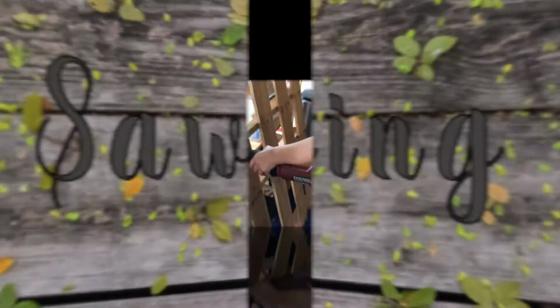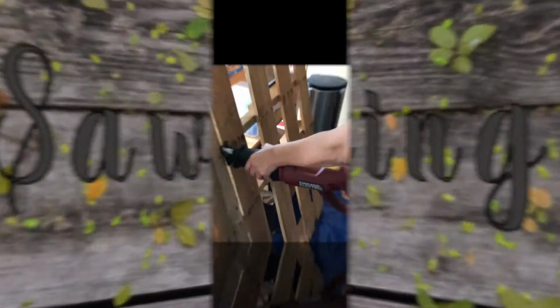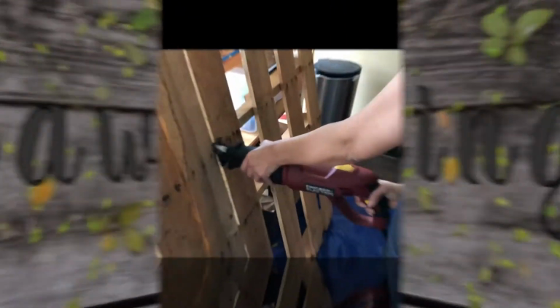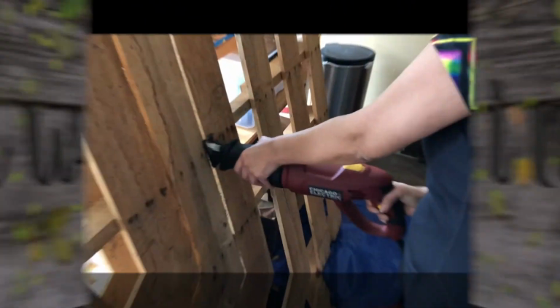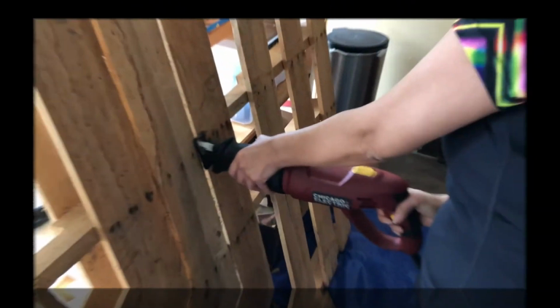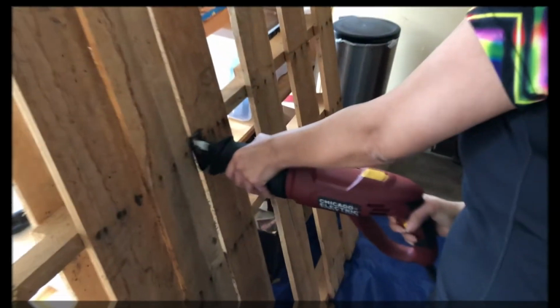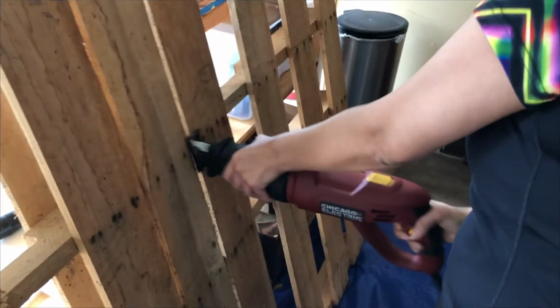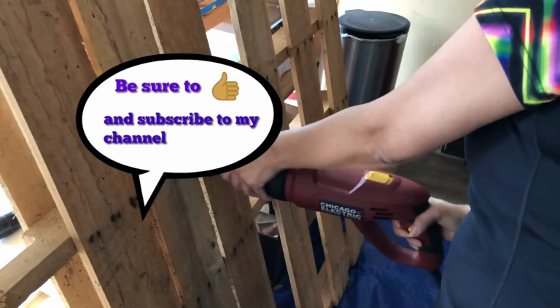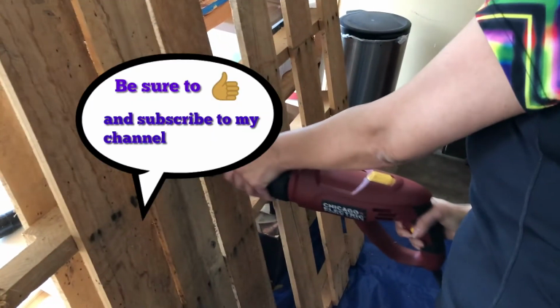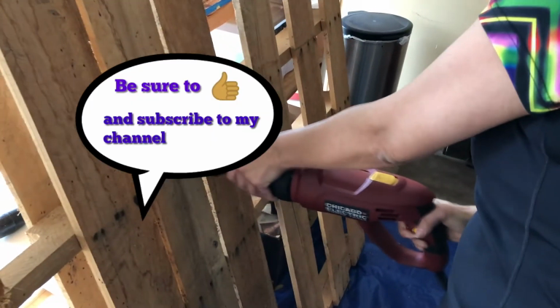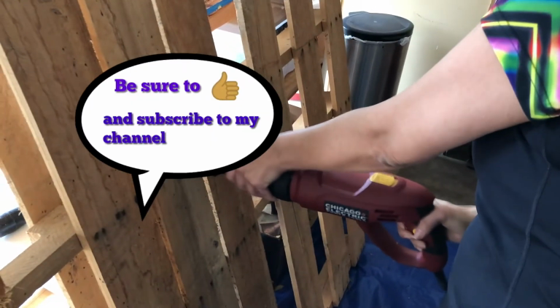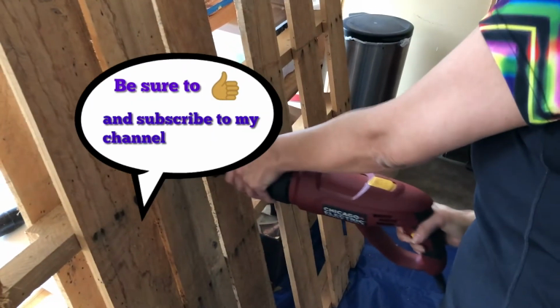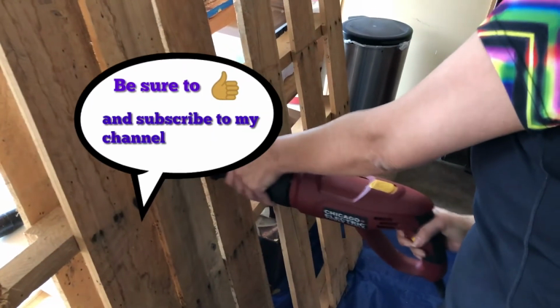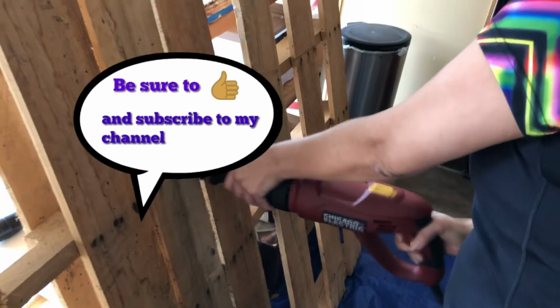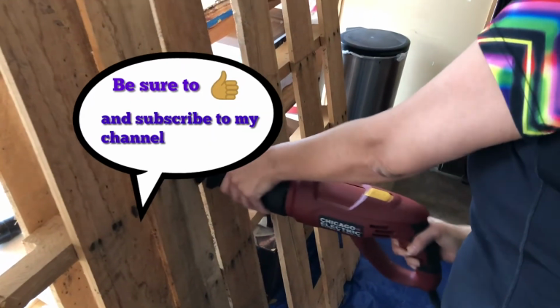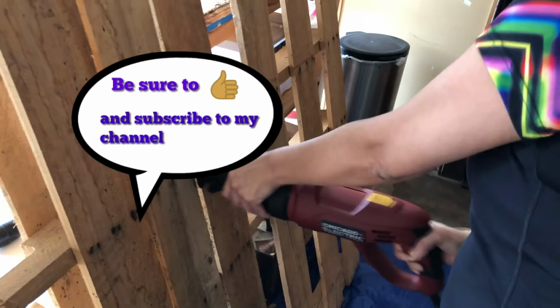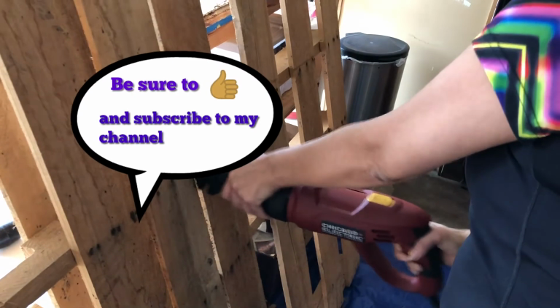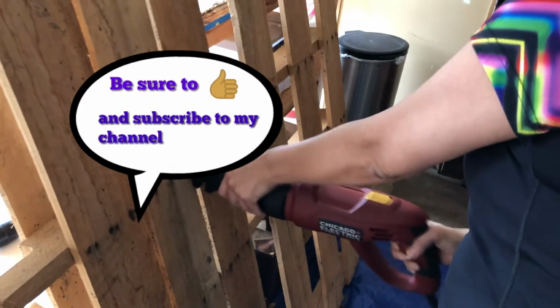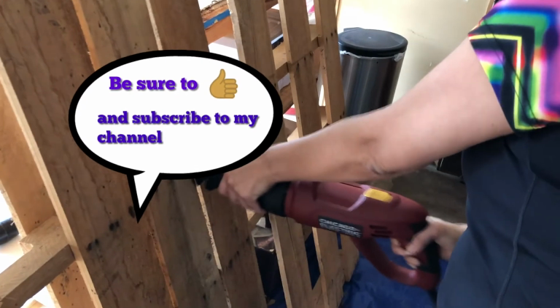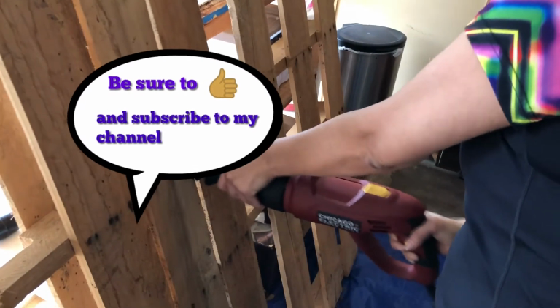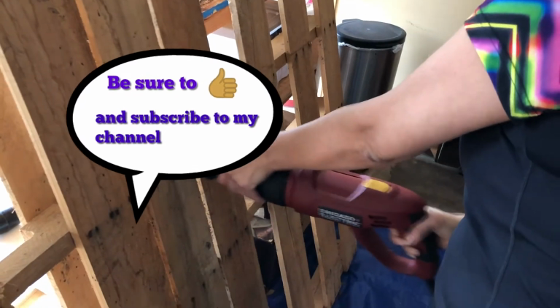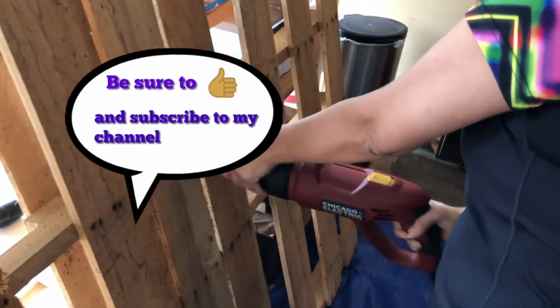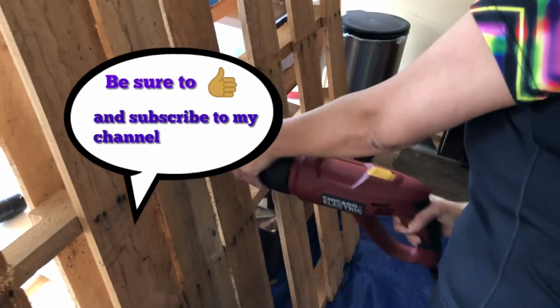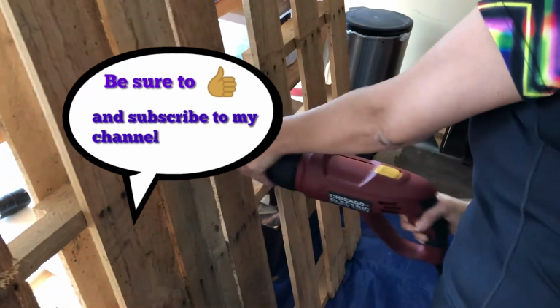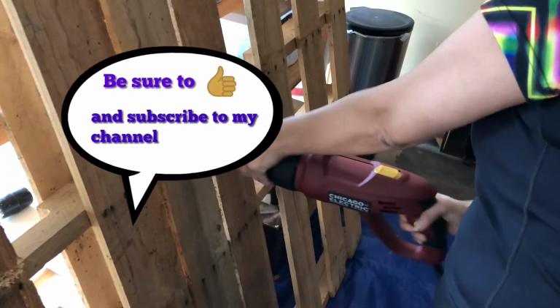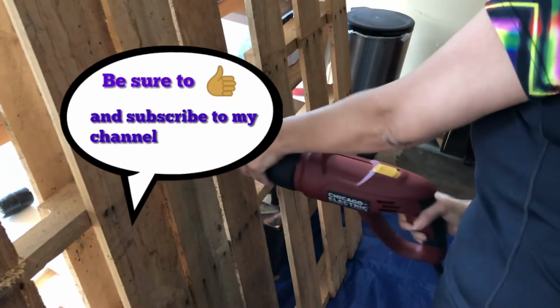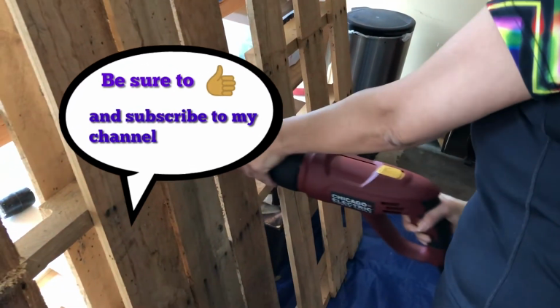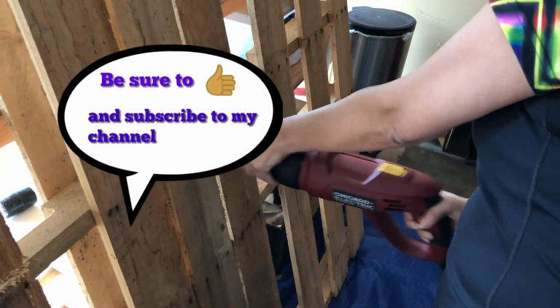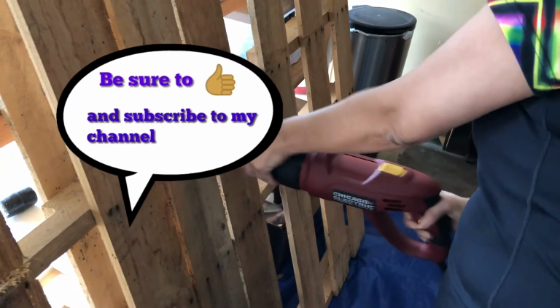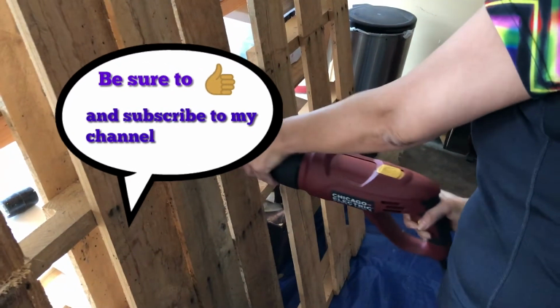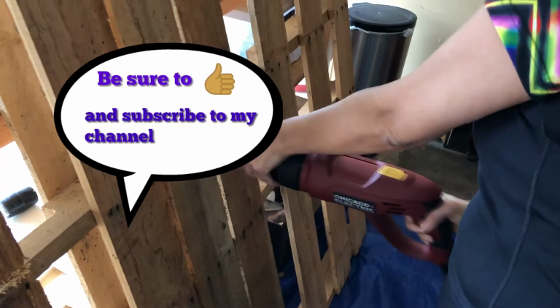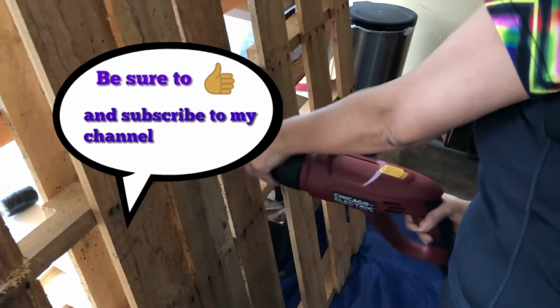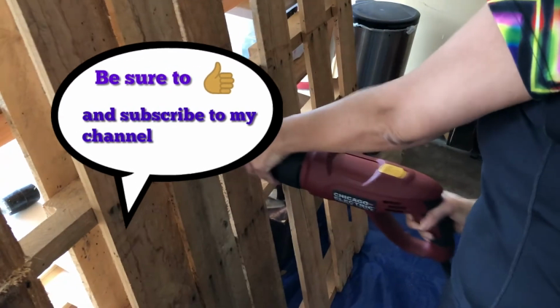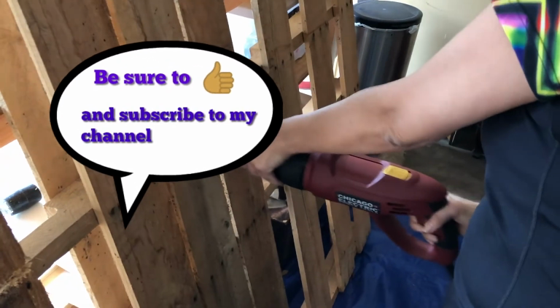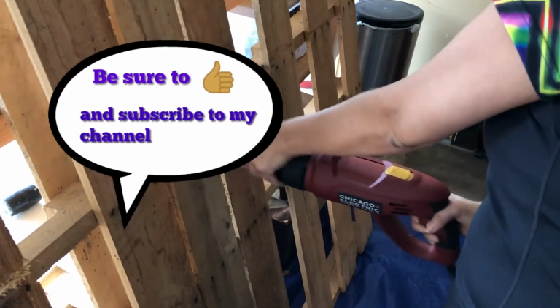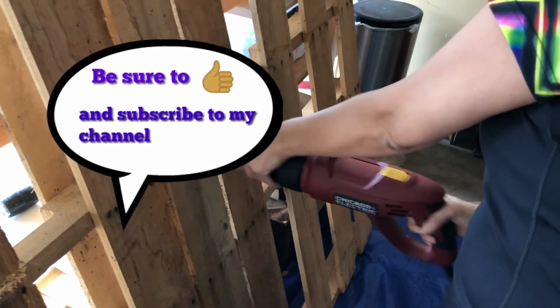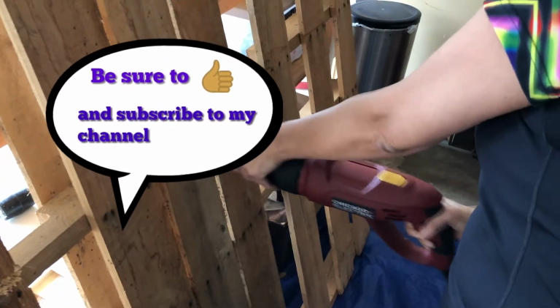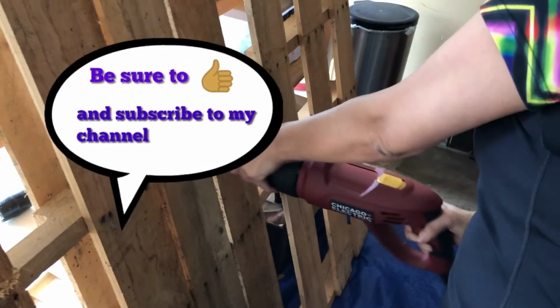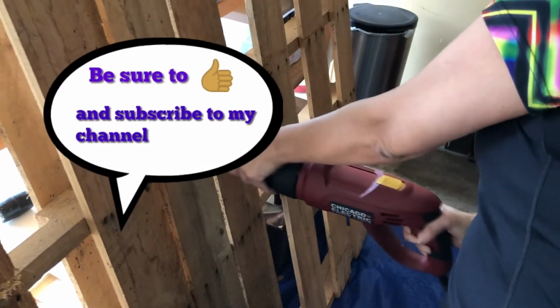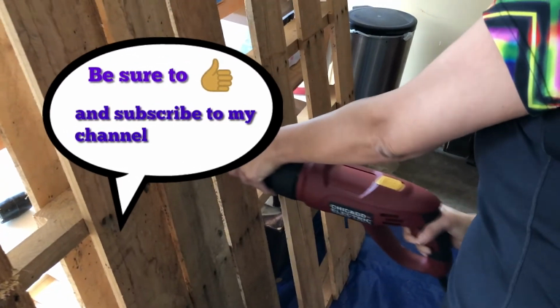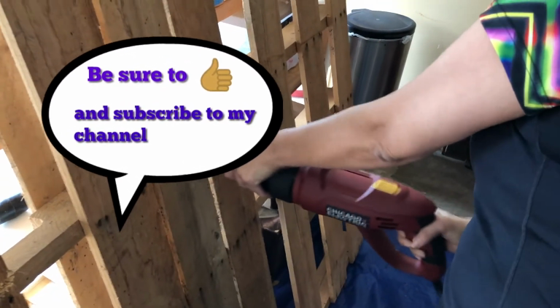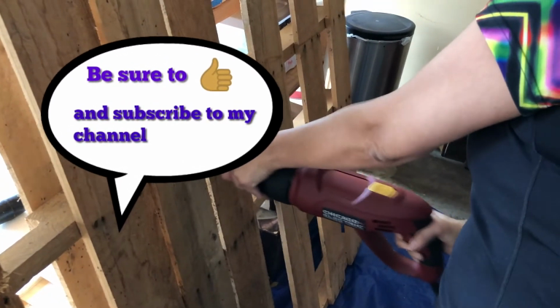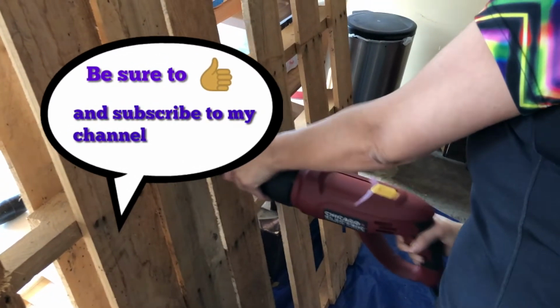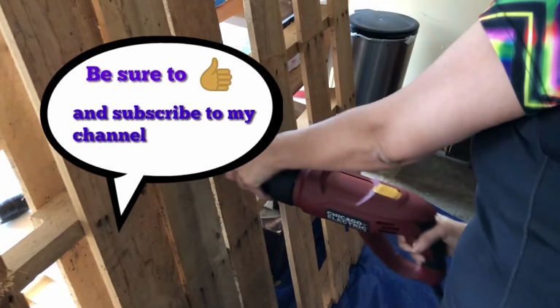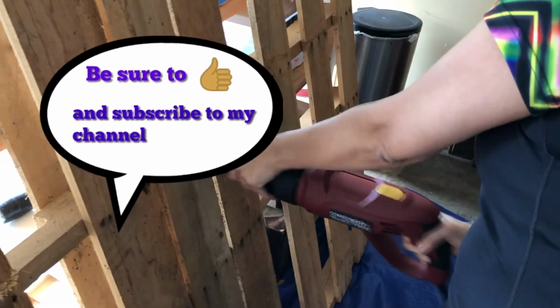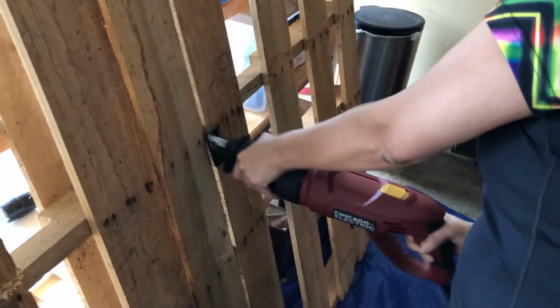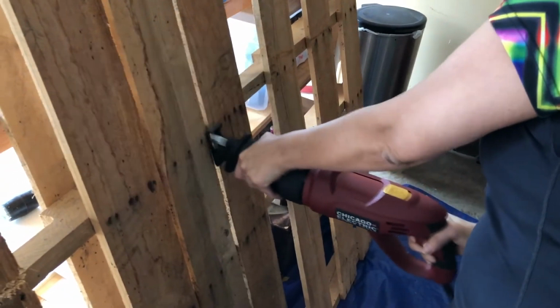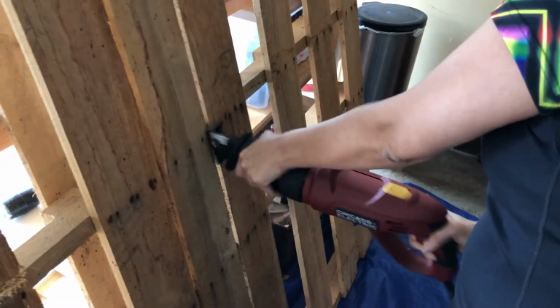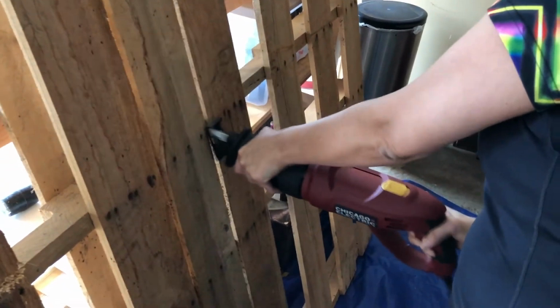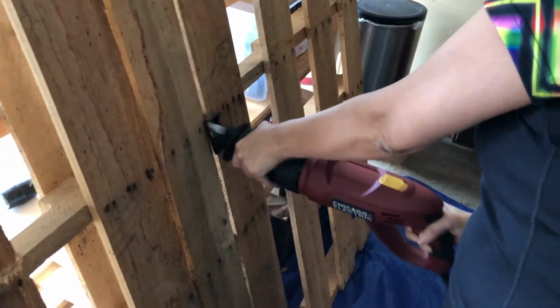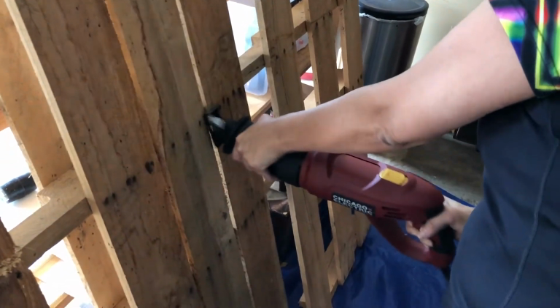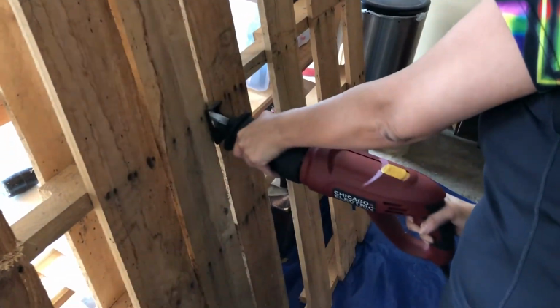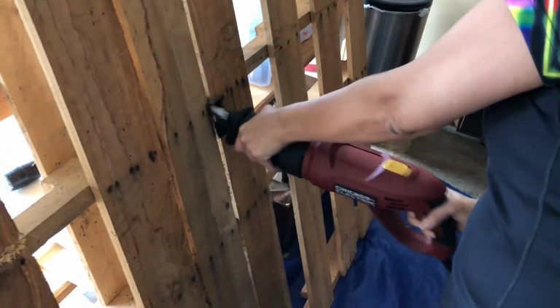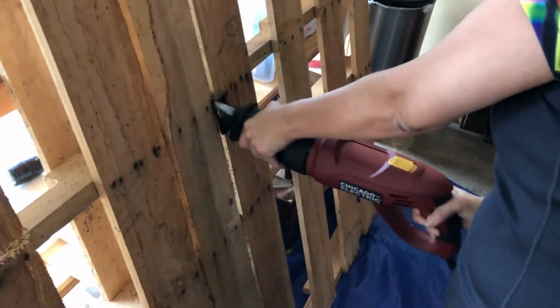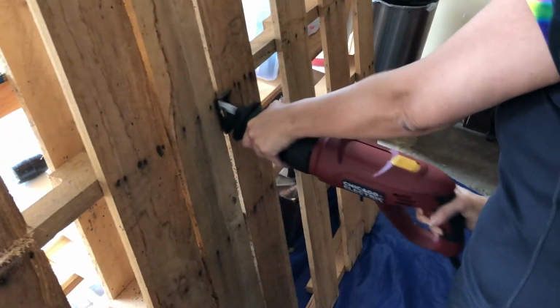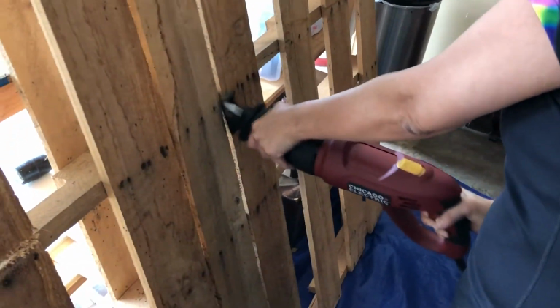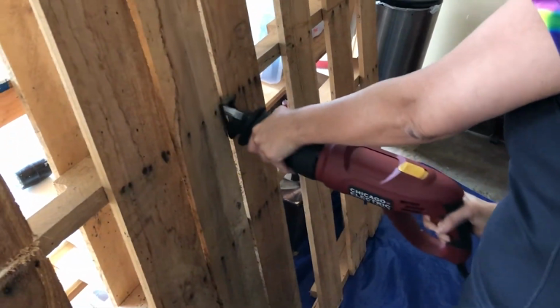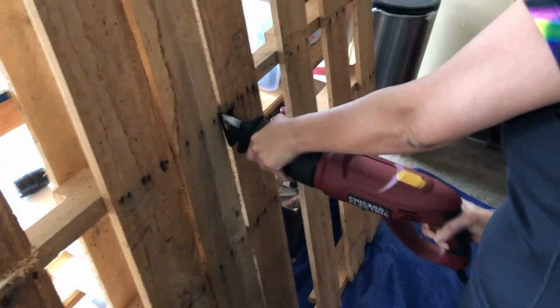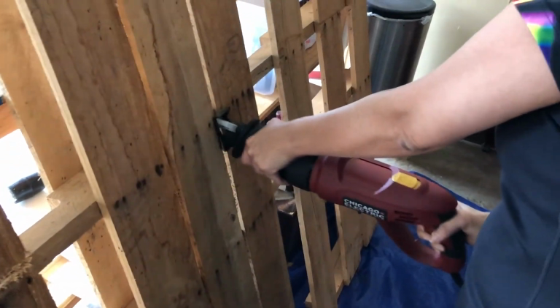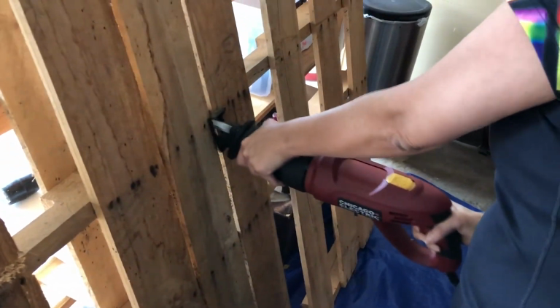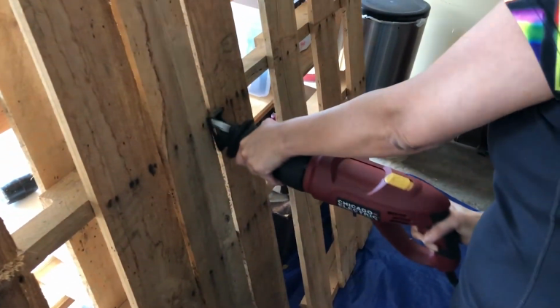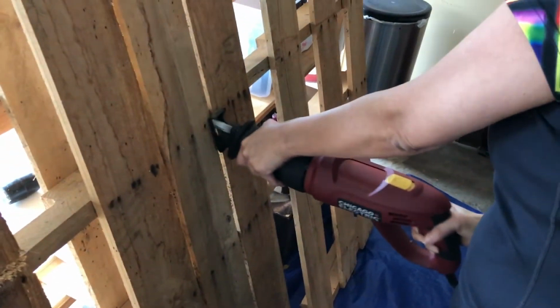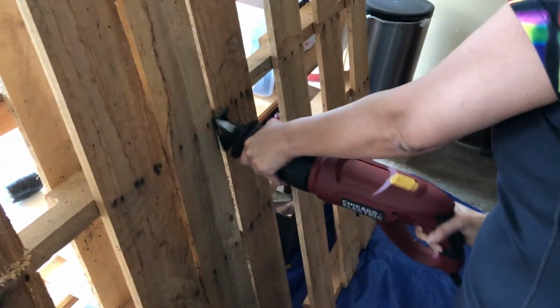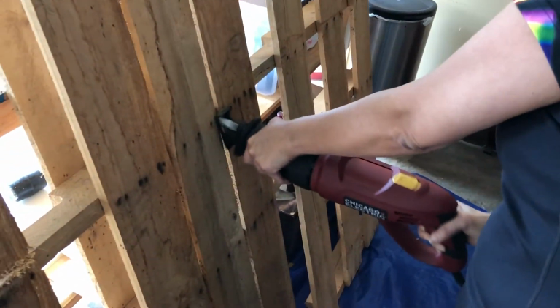Before moving on to the planks, I wanted to show you — I did have to cut the pallet down to size. I used a reciprocating saw for that.